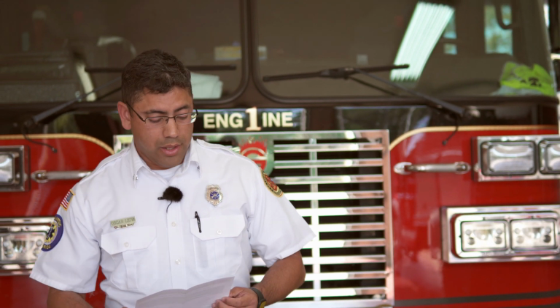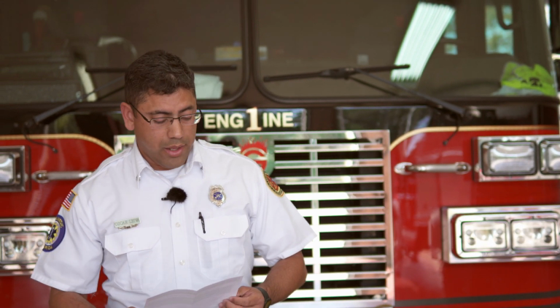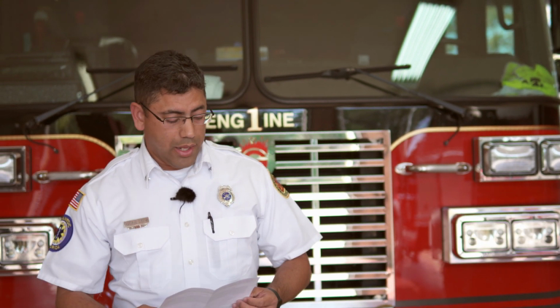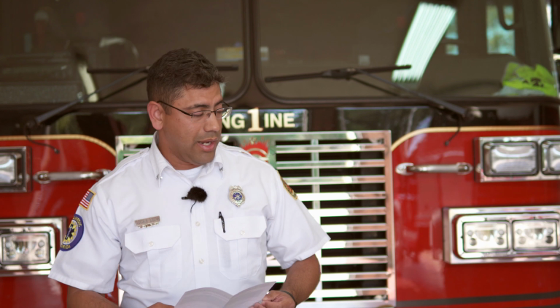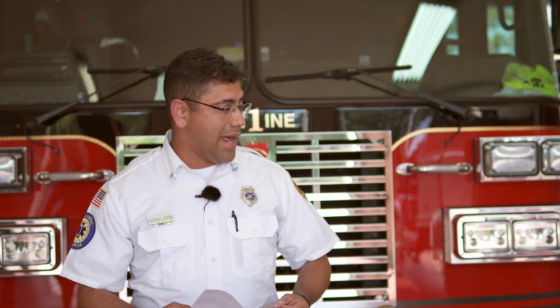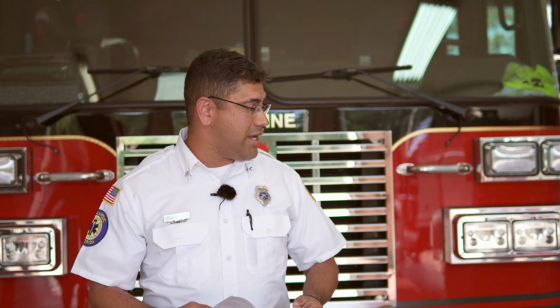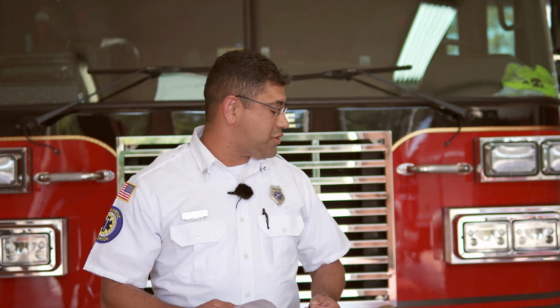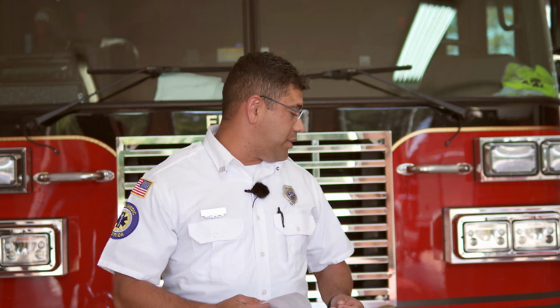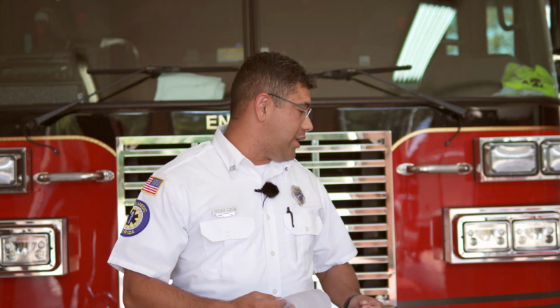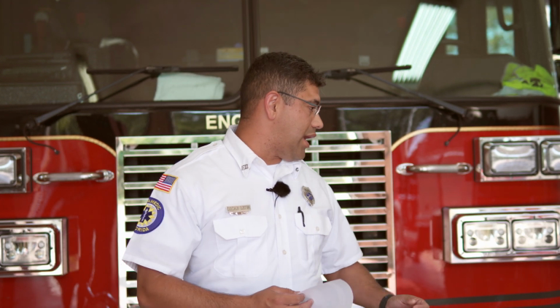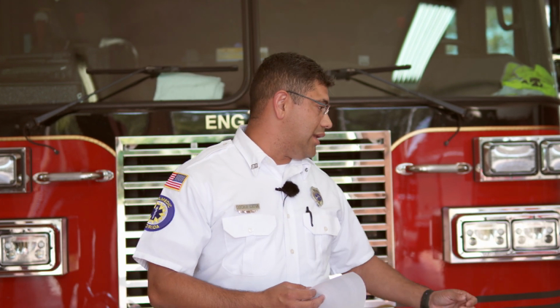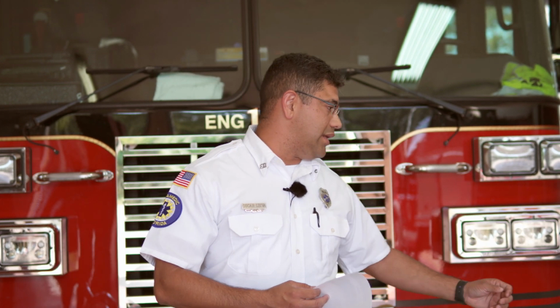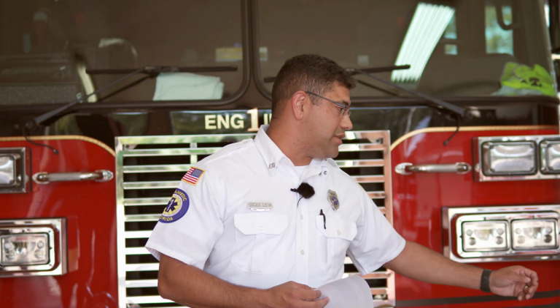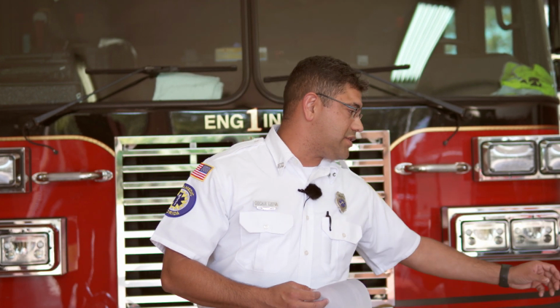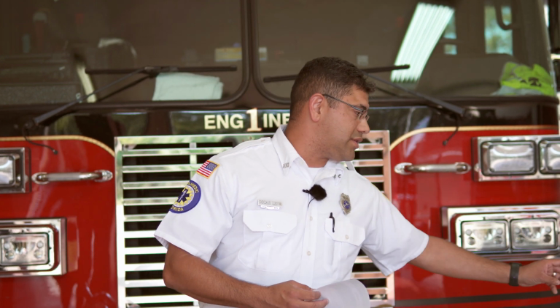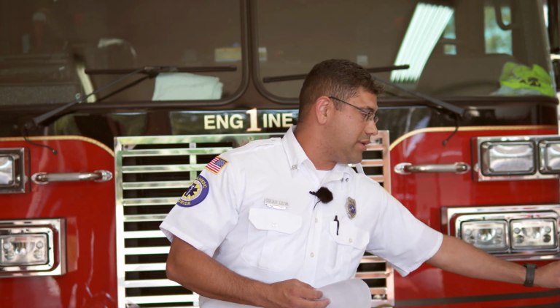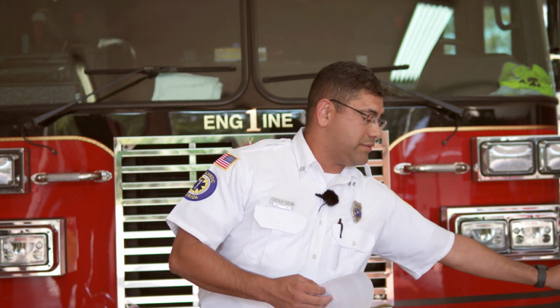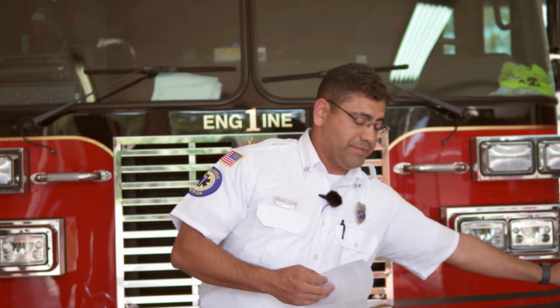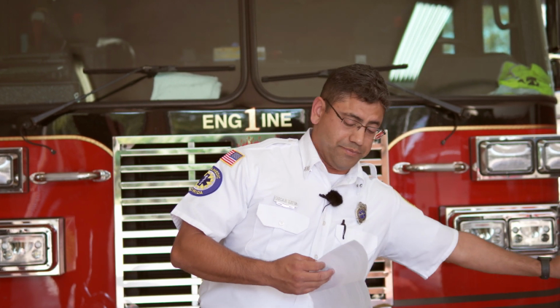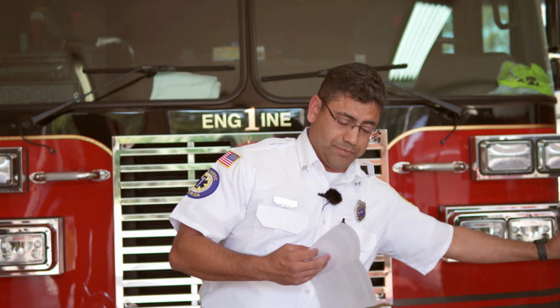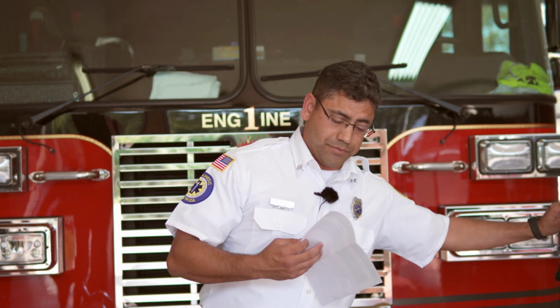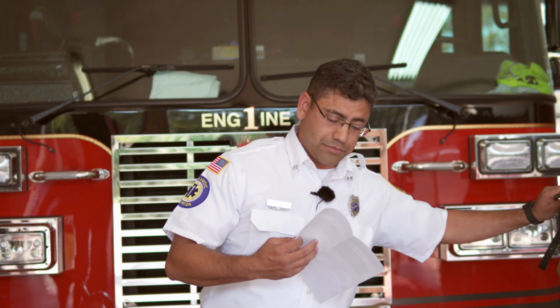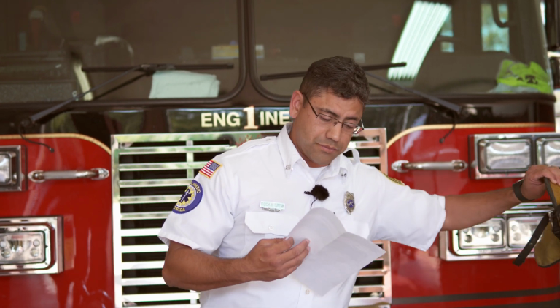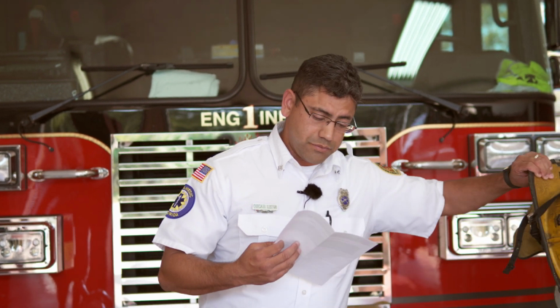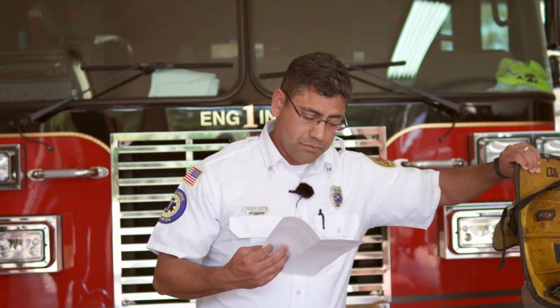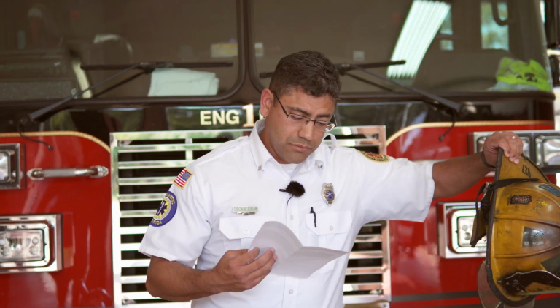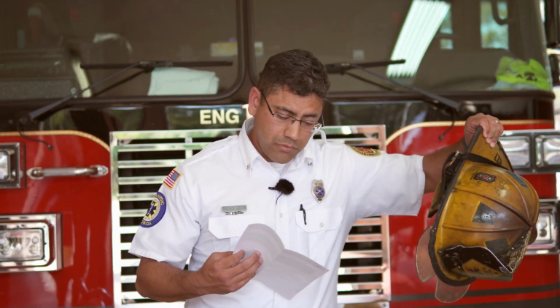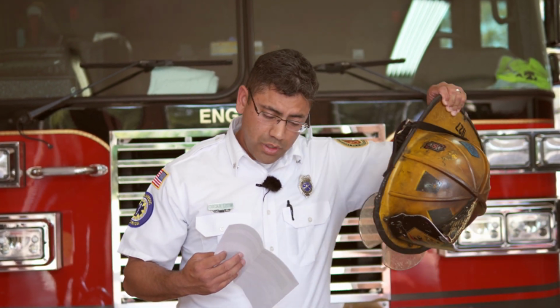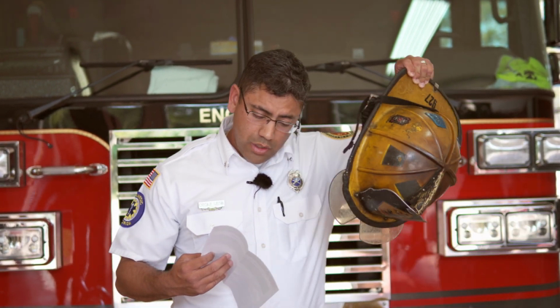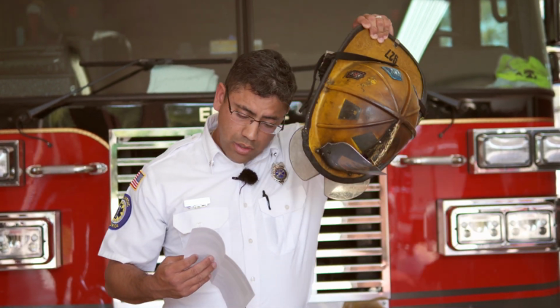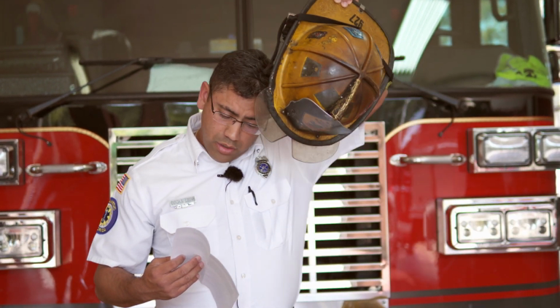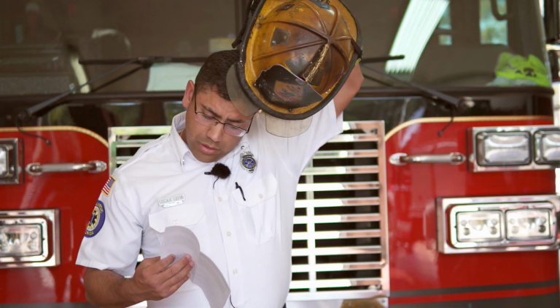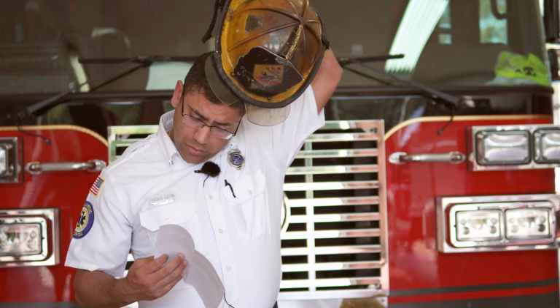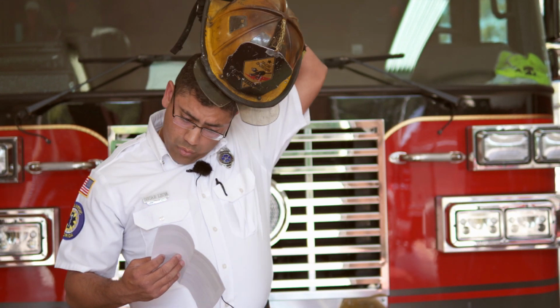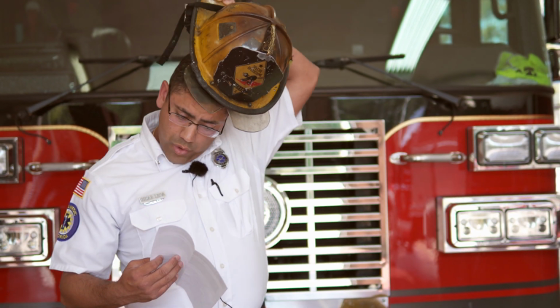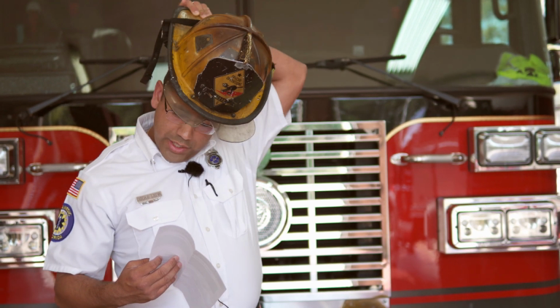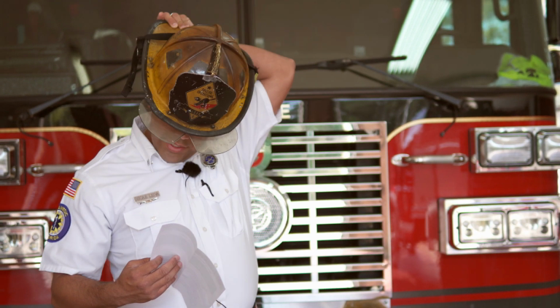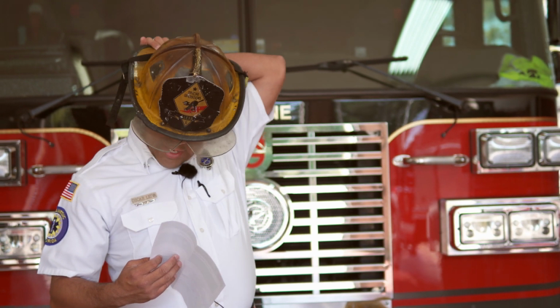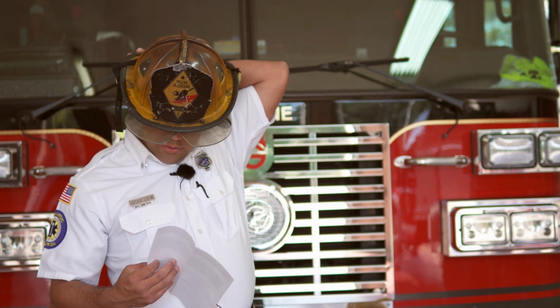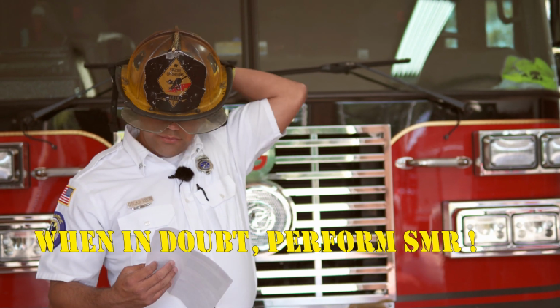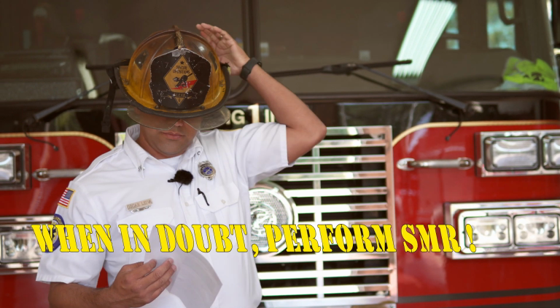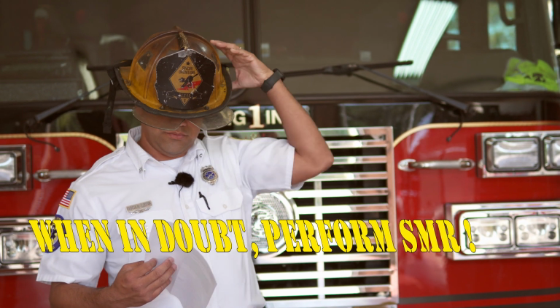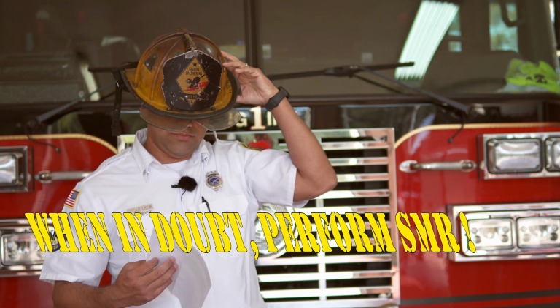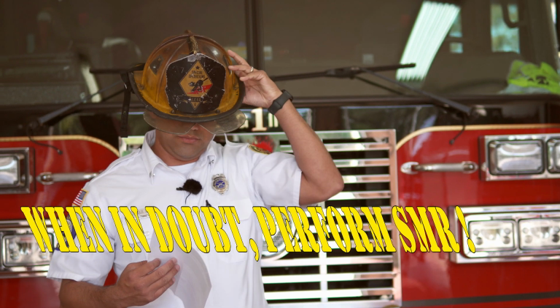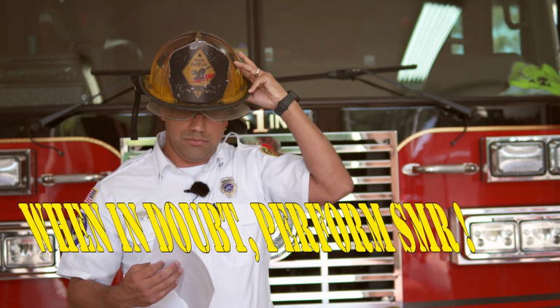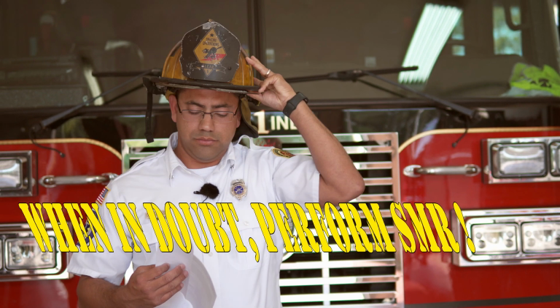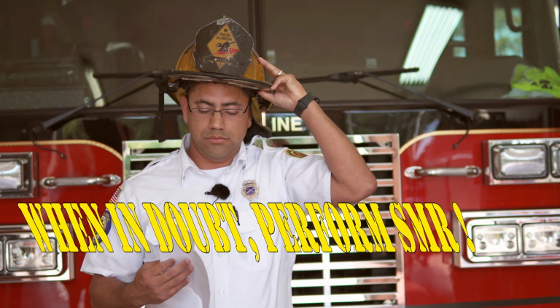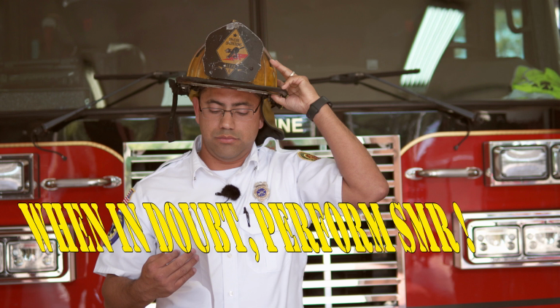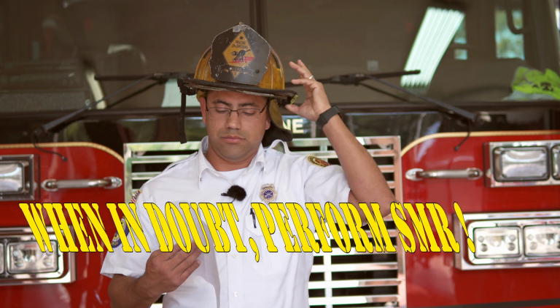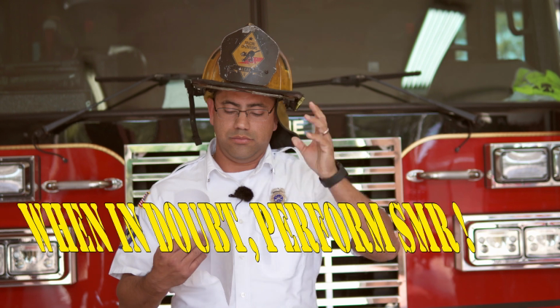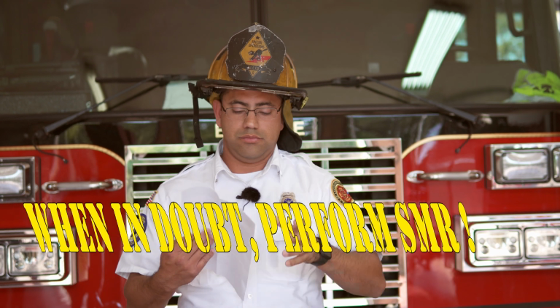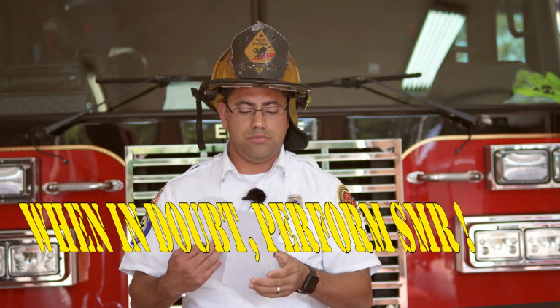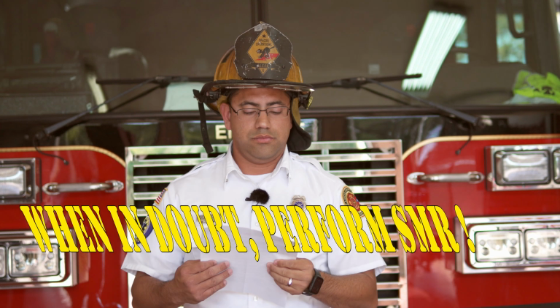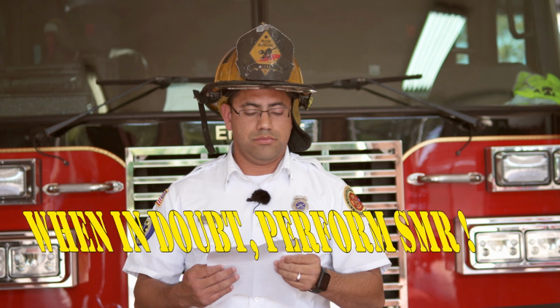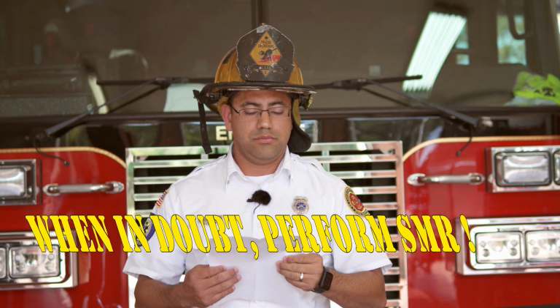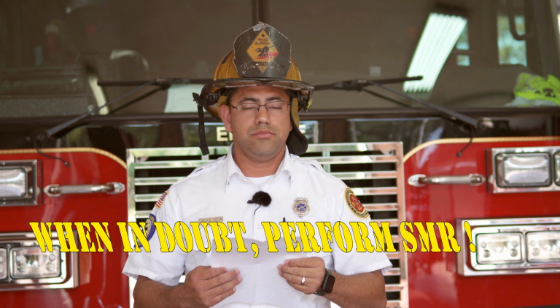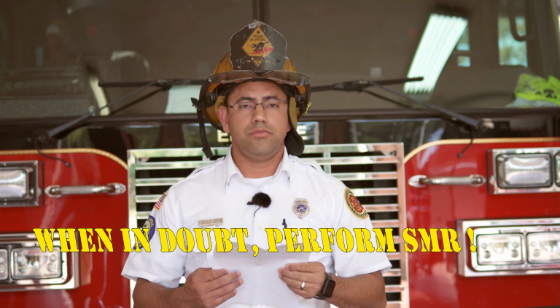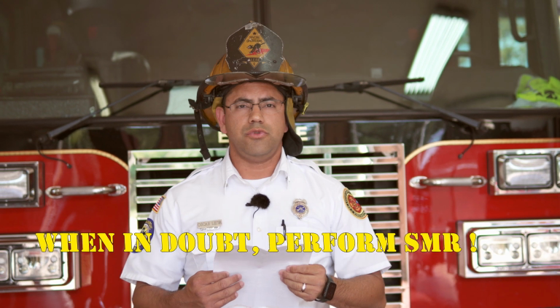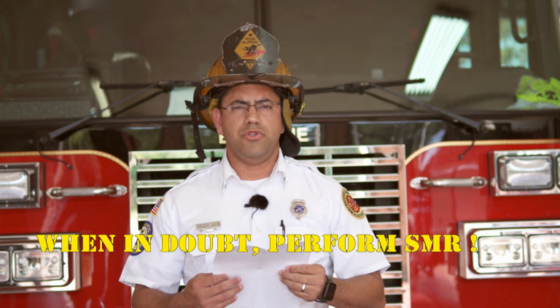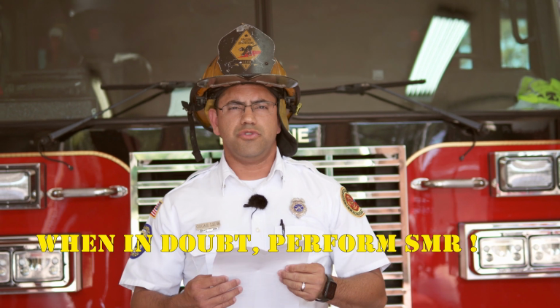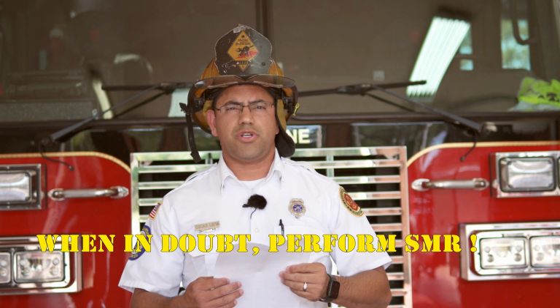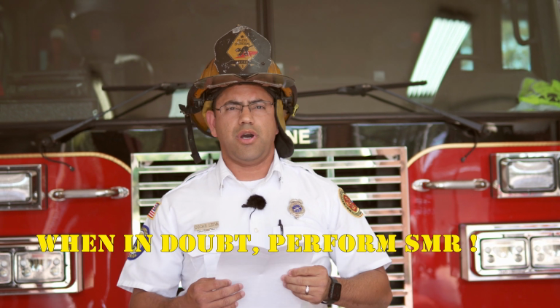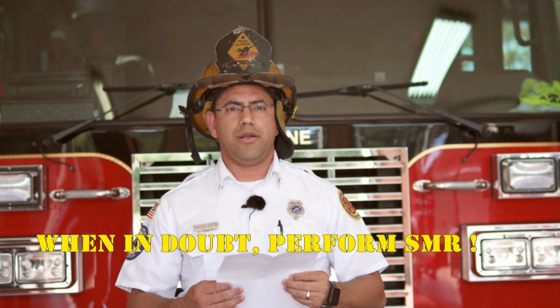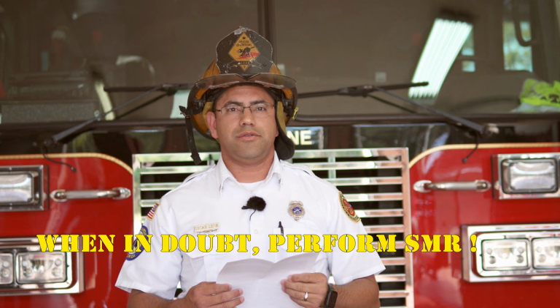And last but not least, when in doubt, use a collar.